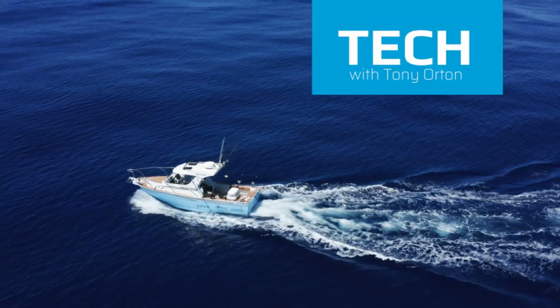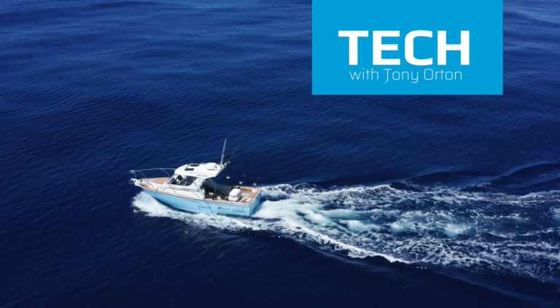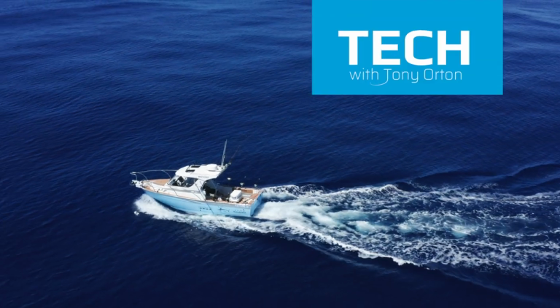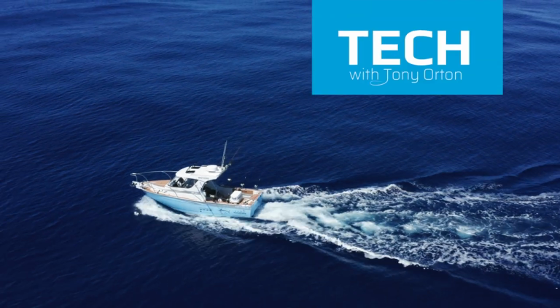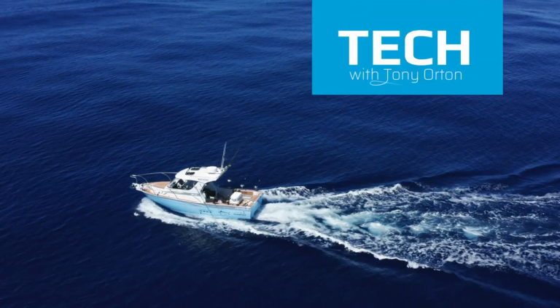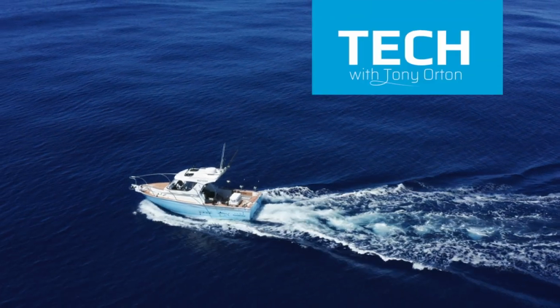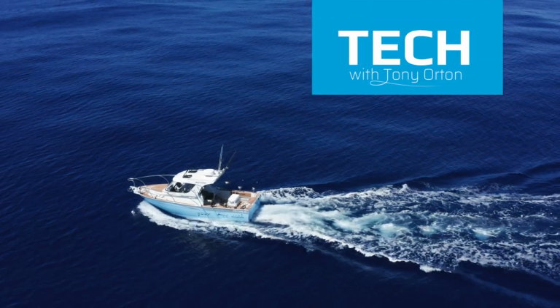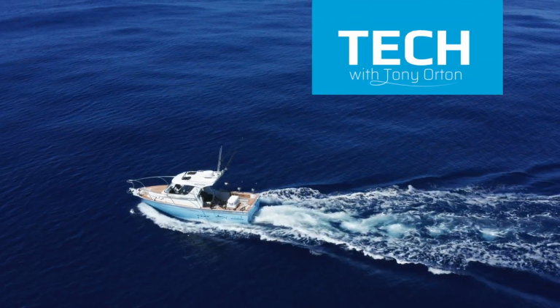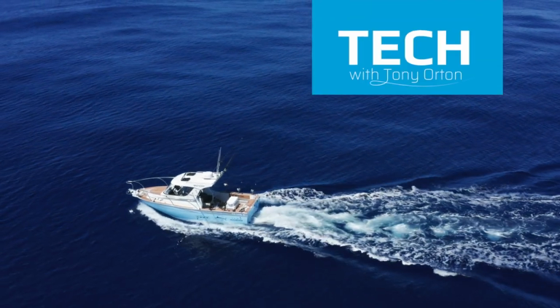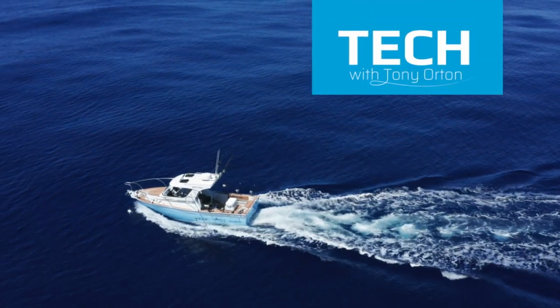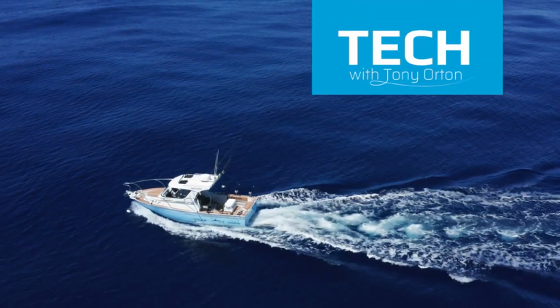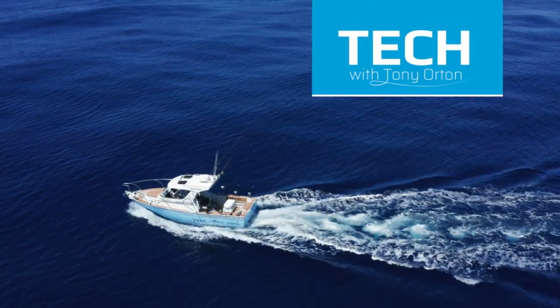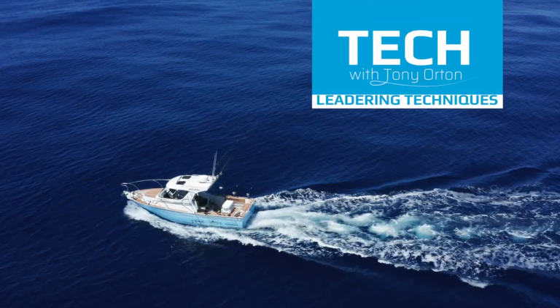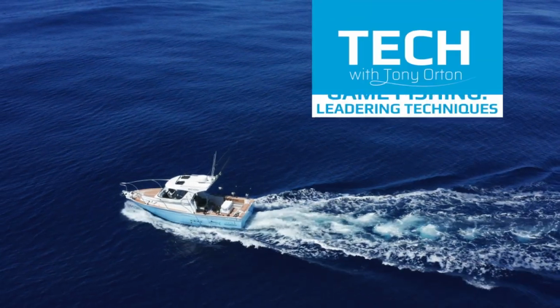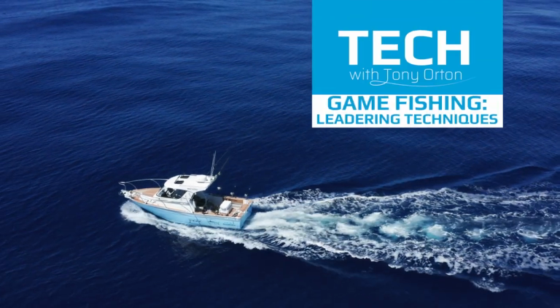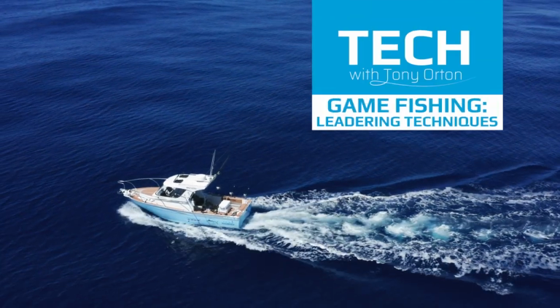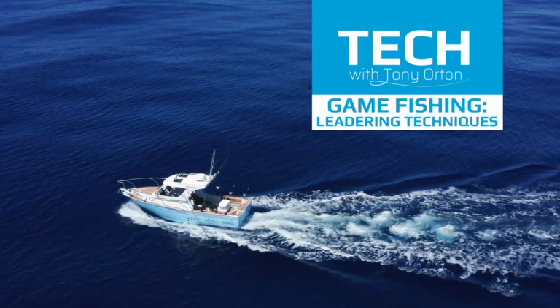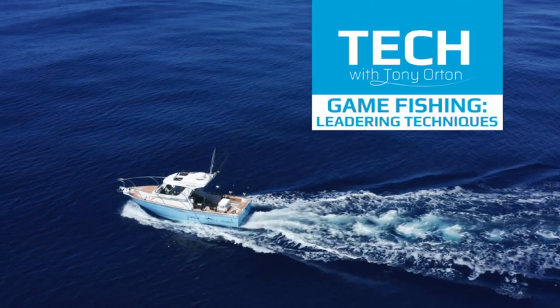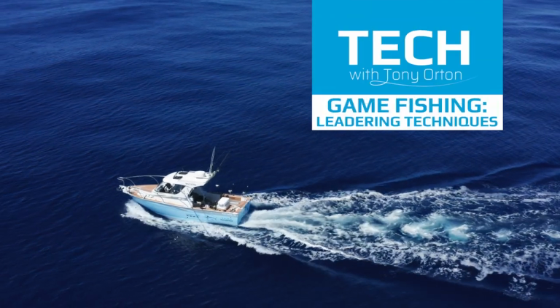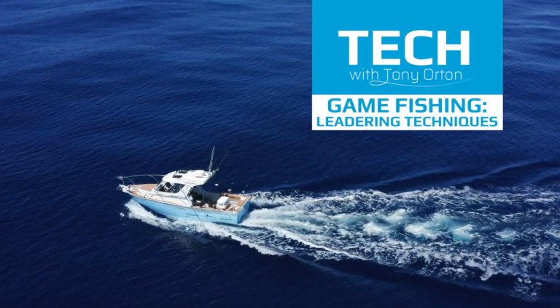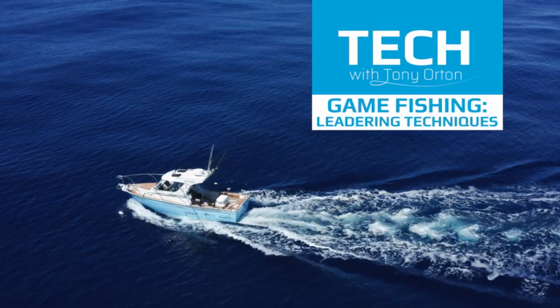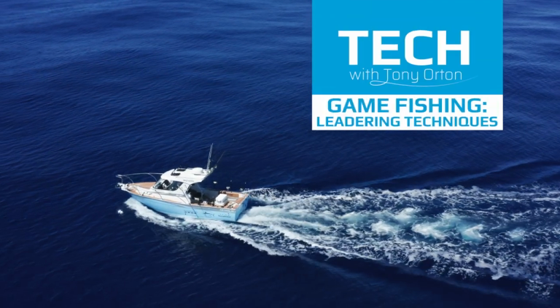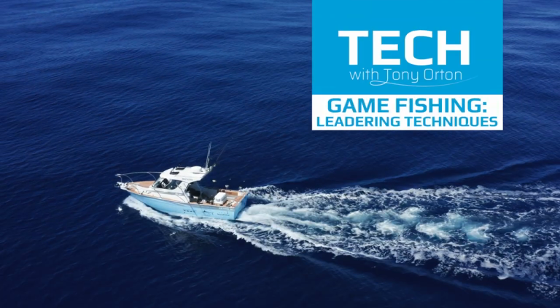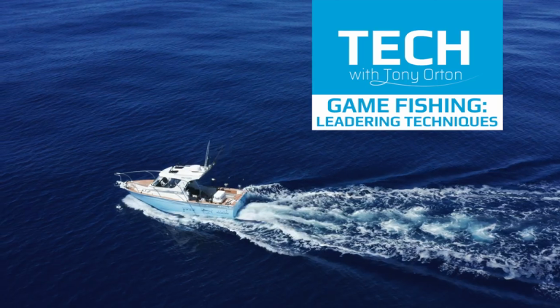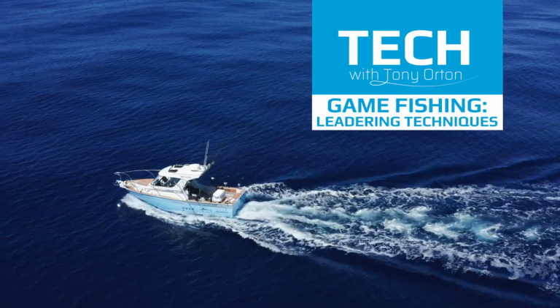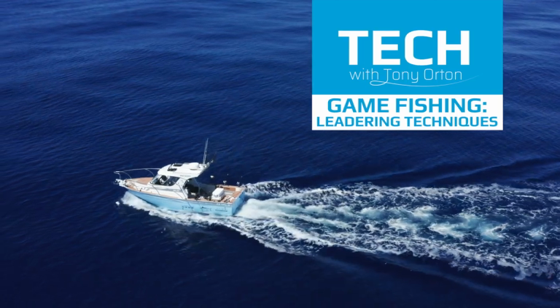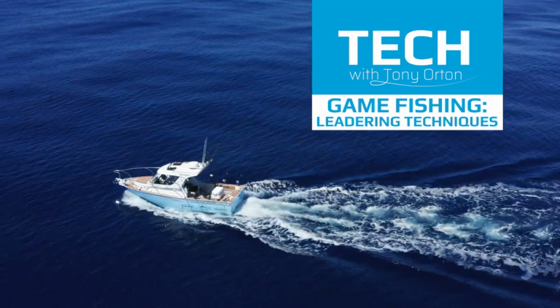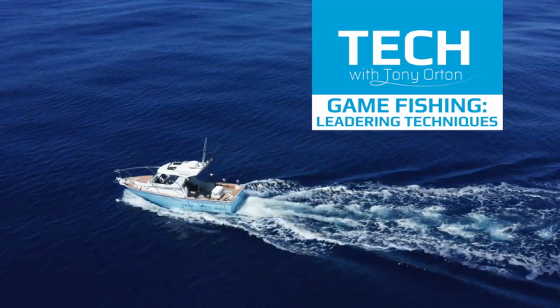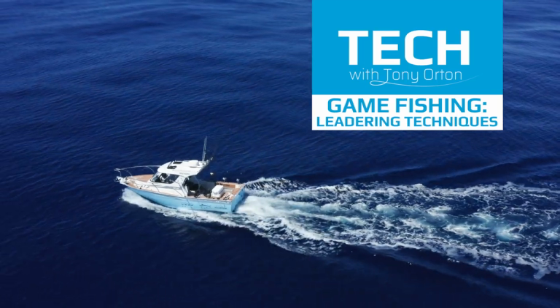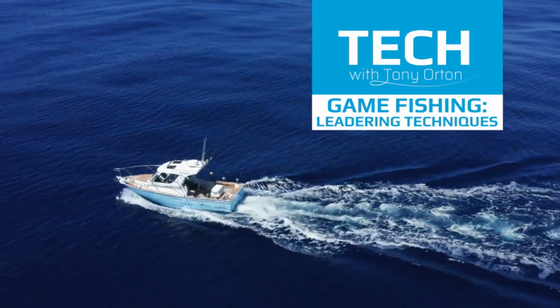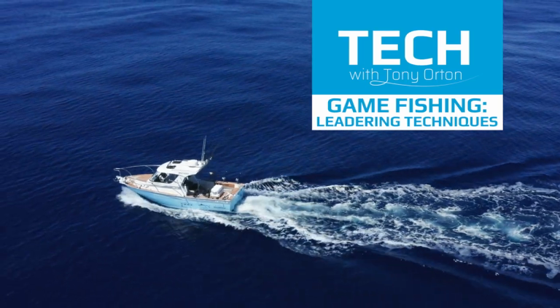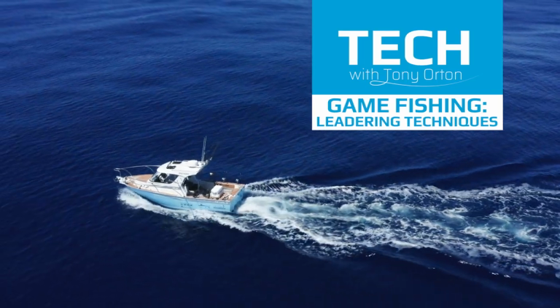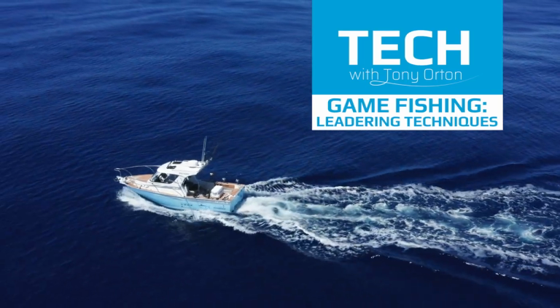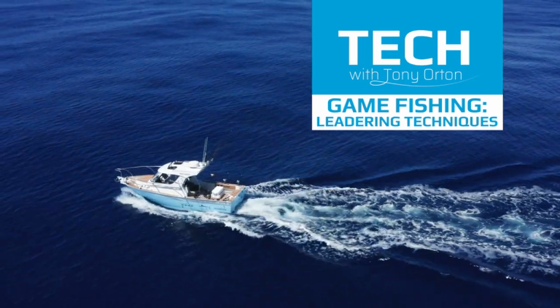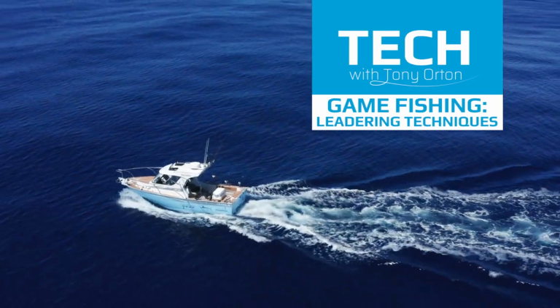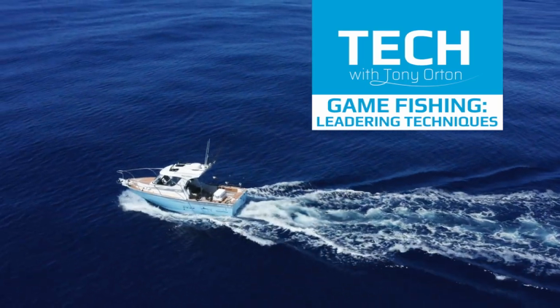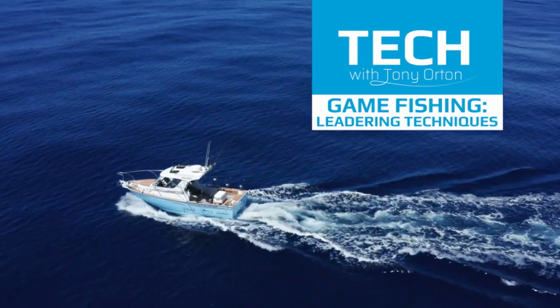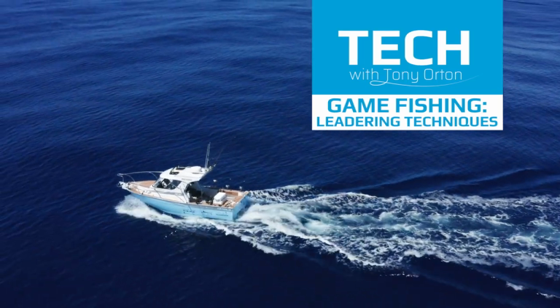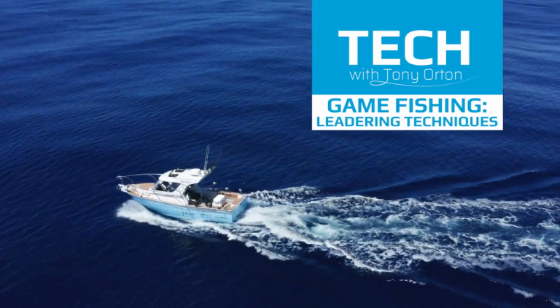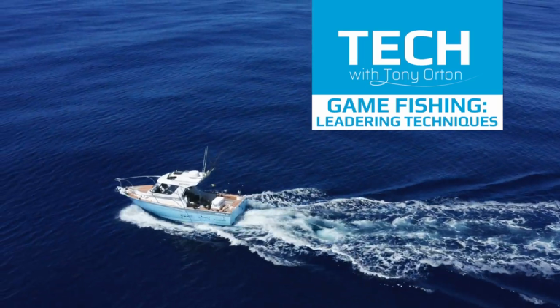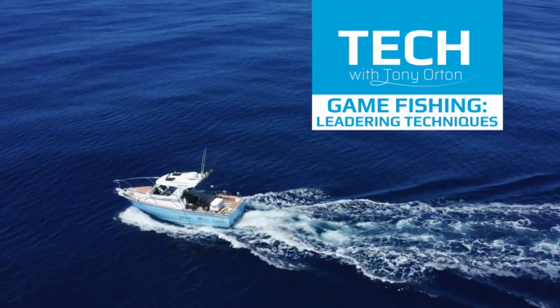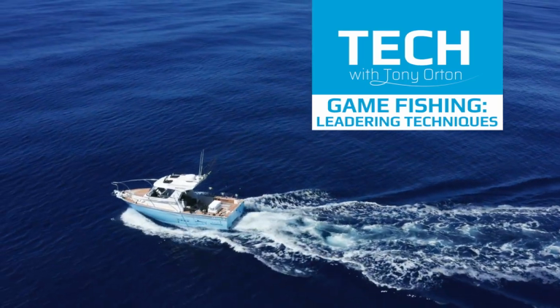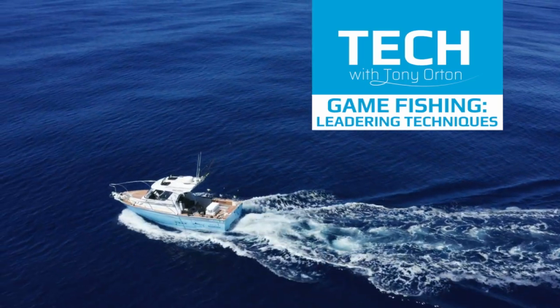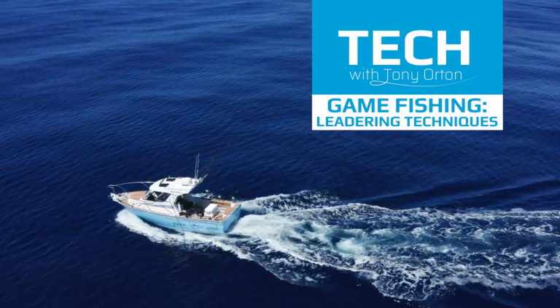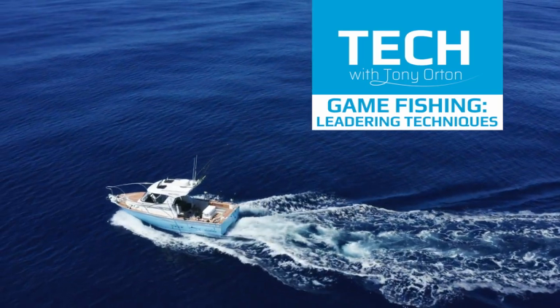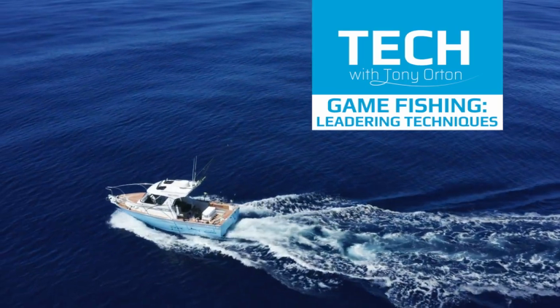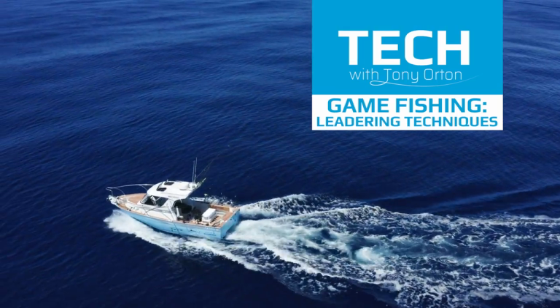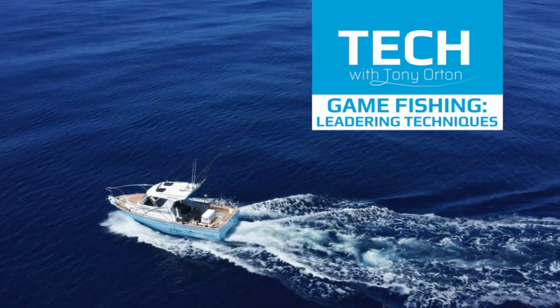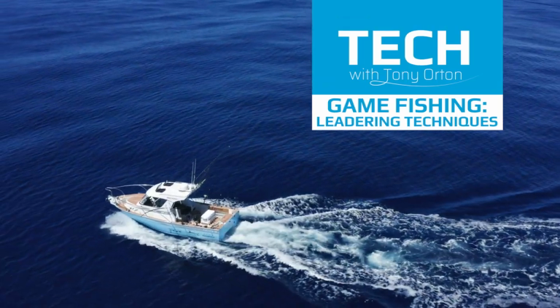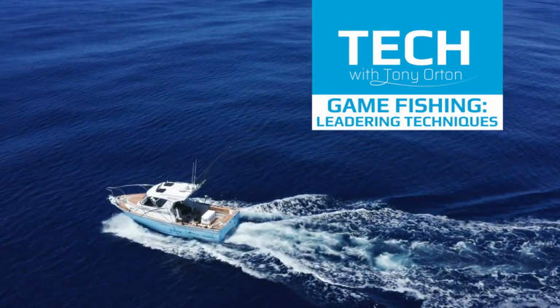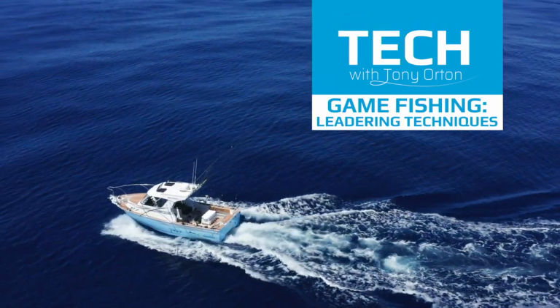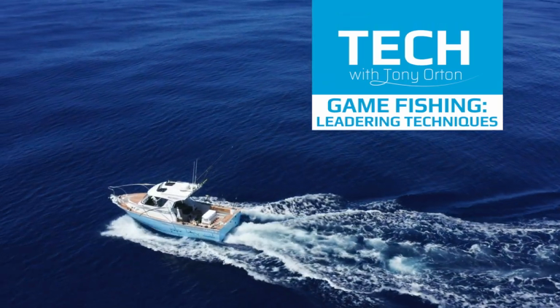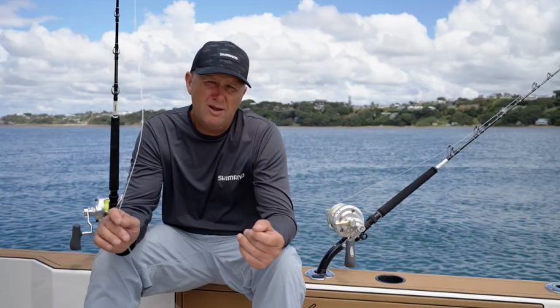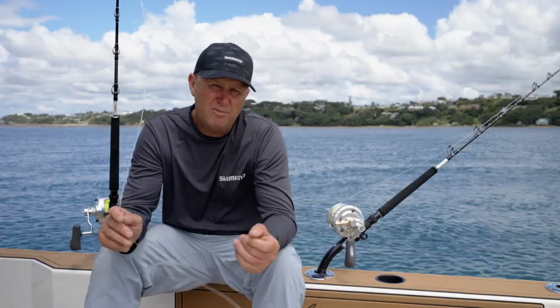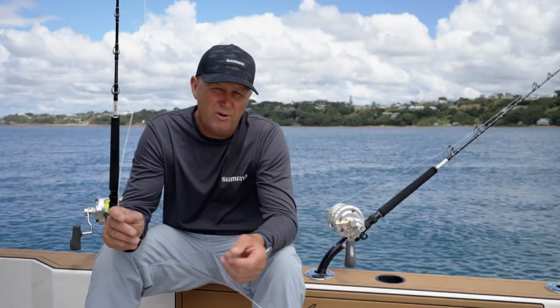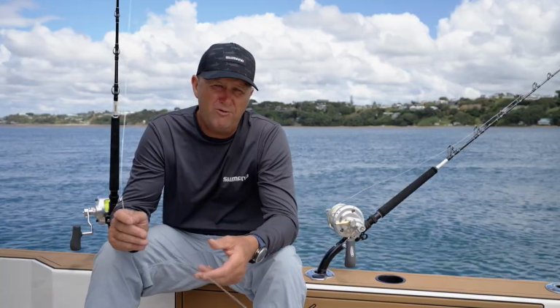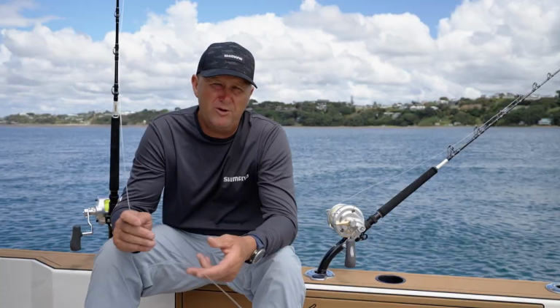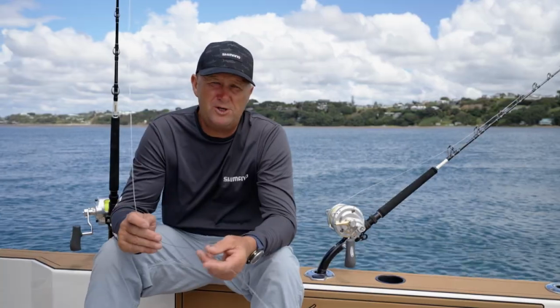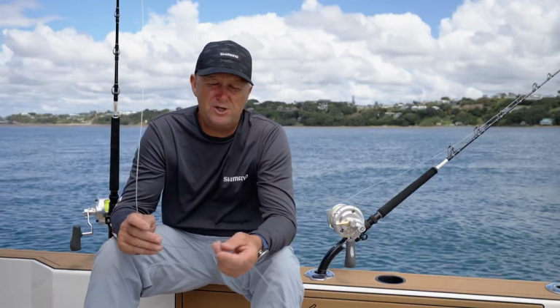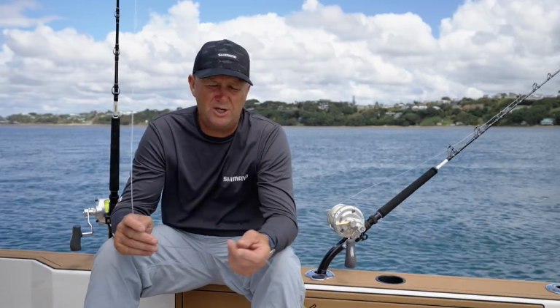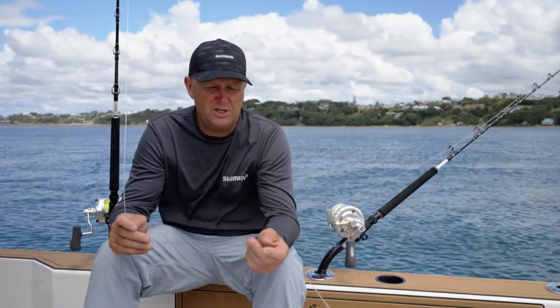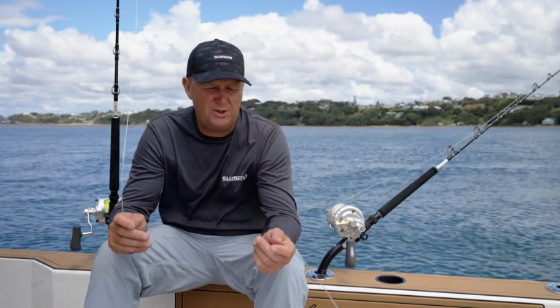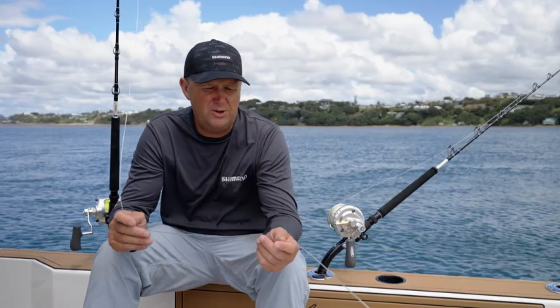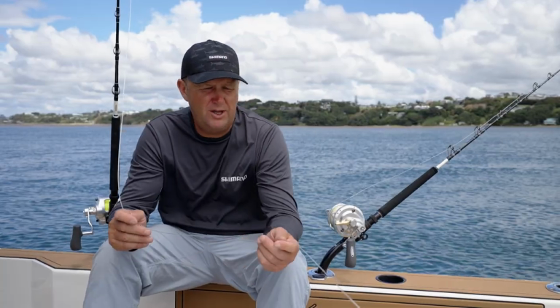Hey guys, today's Tech Talk is all about different leadering techniques for large fish like marlin, billfish and tuna.